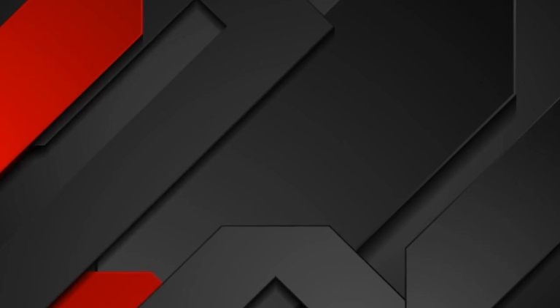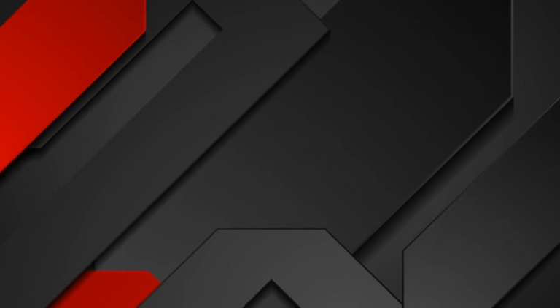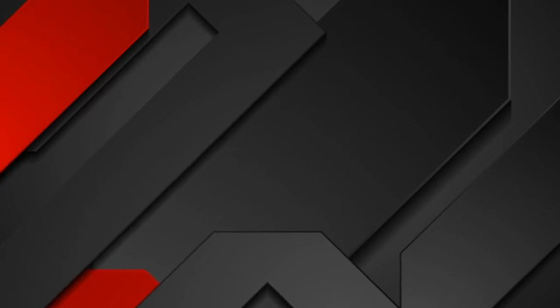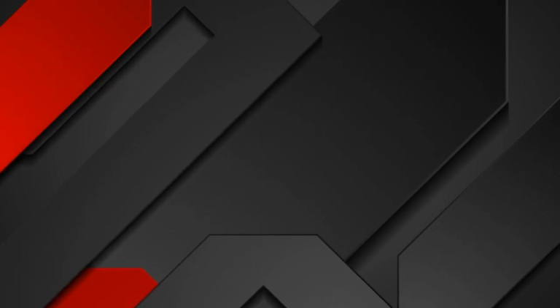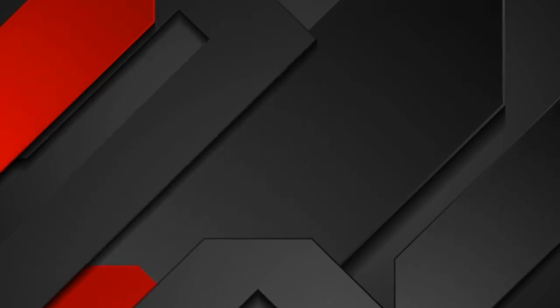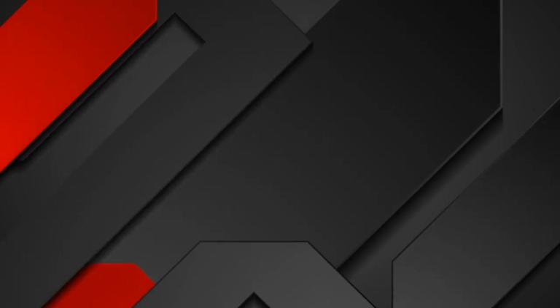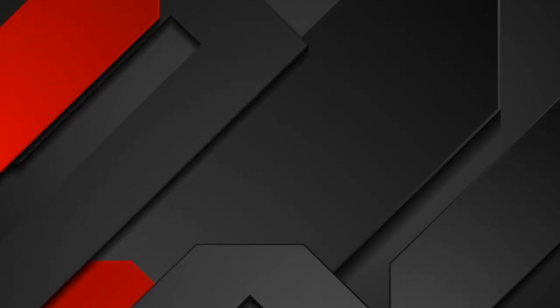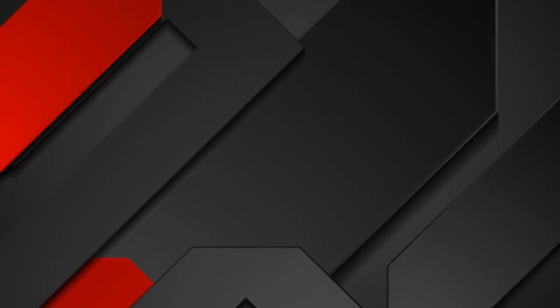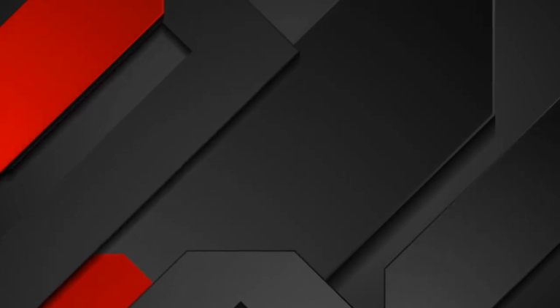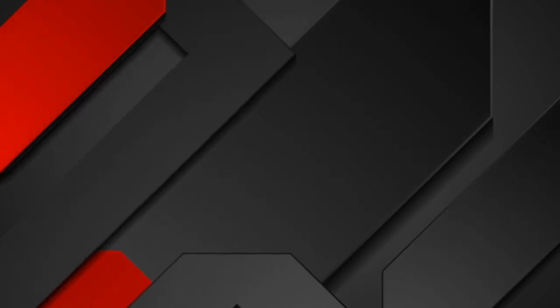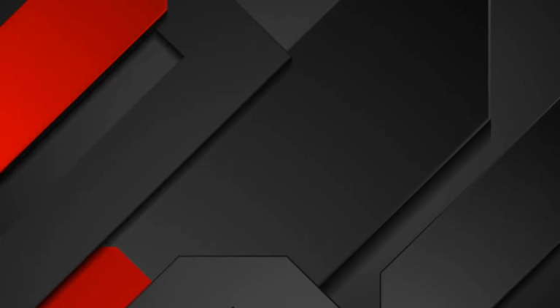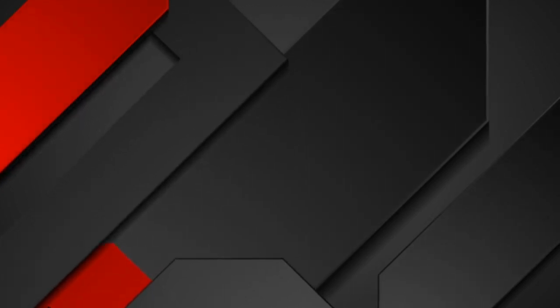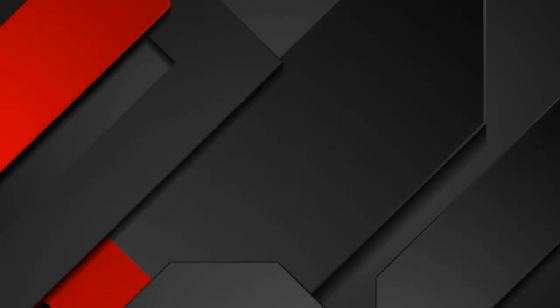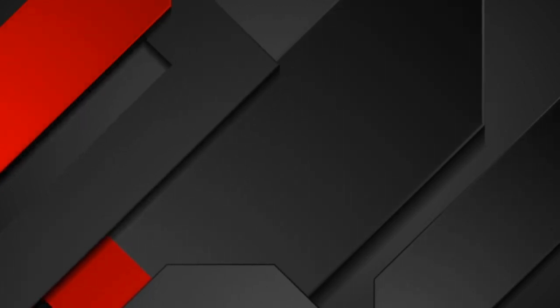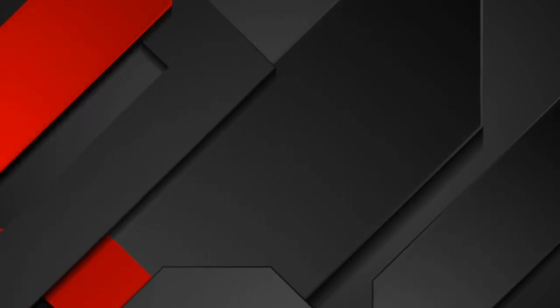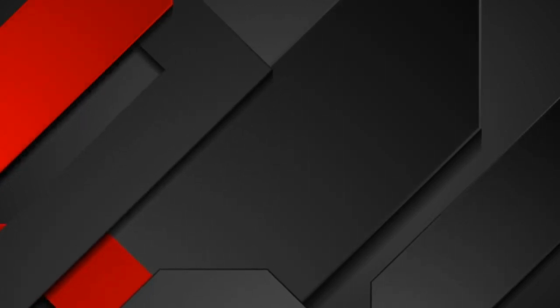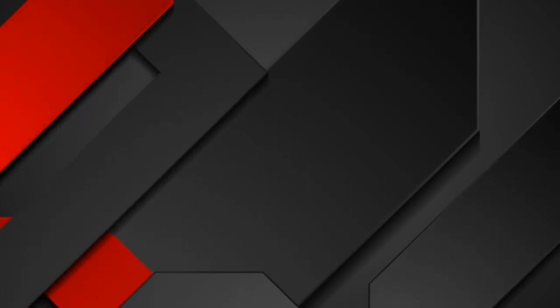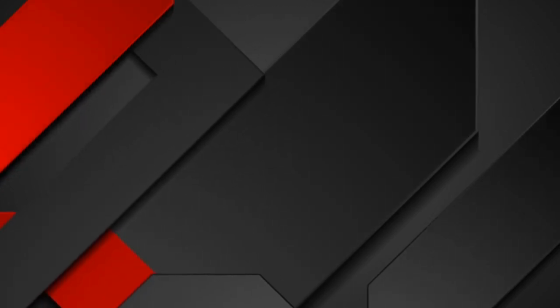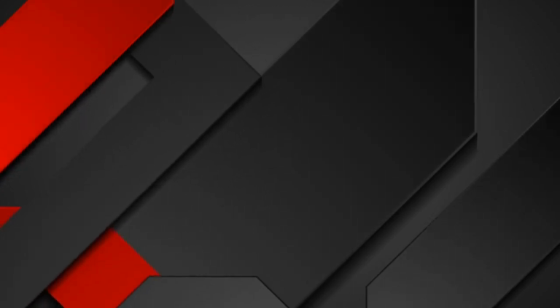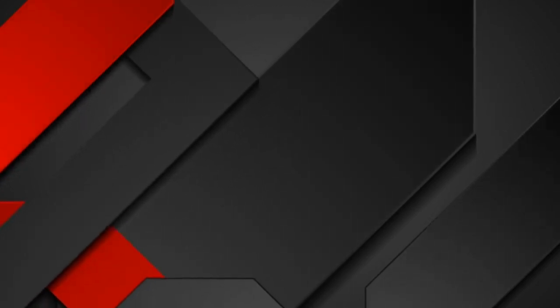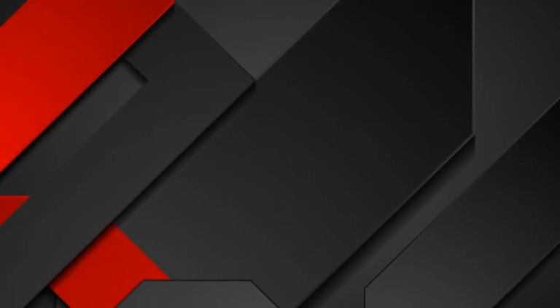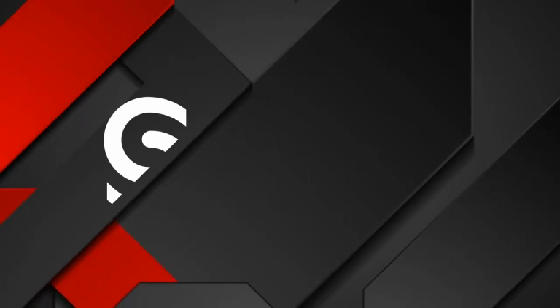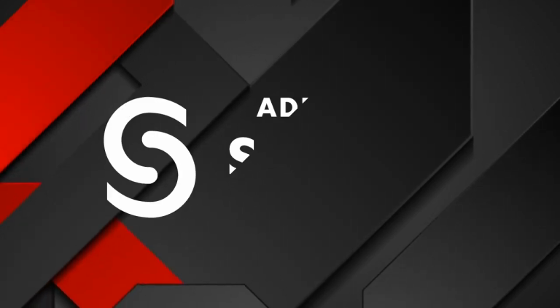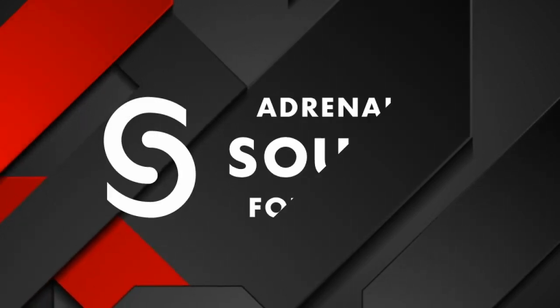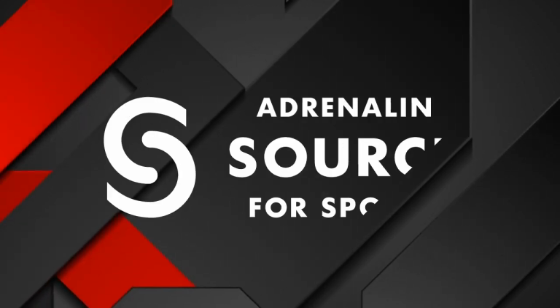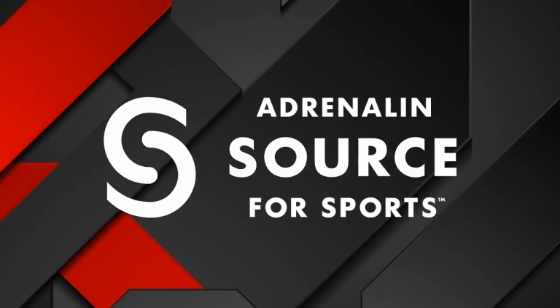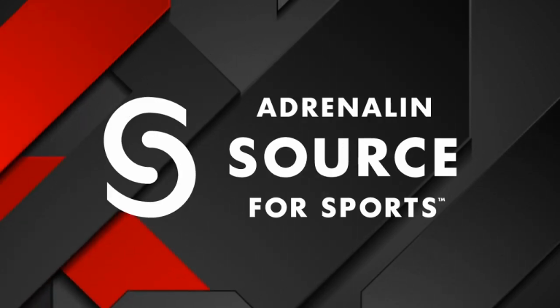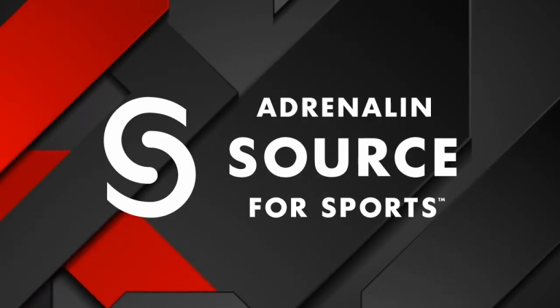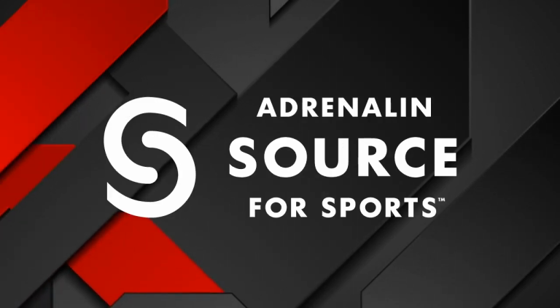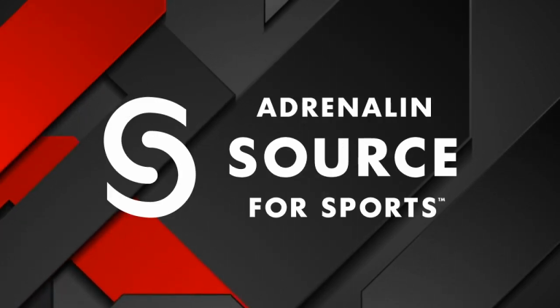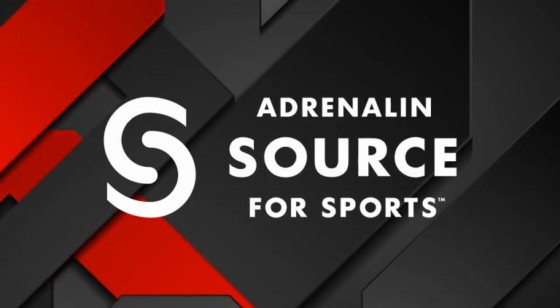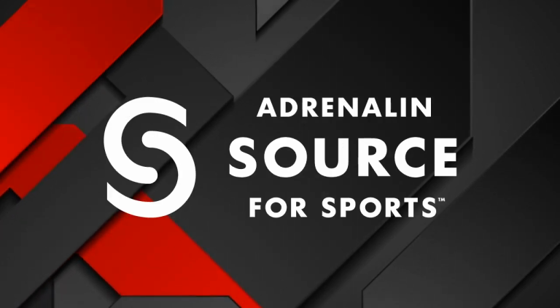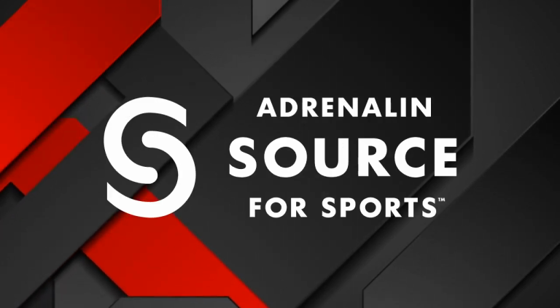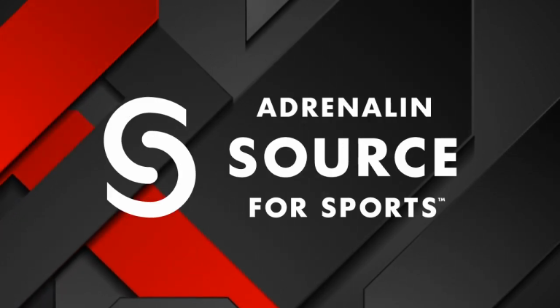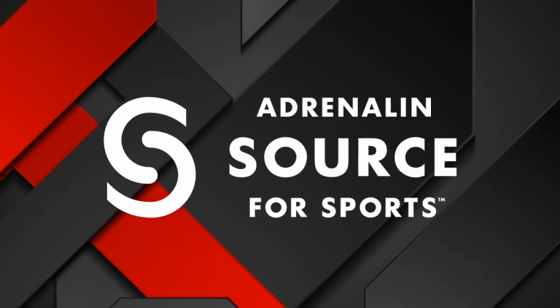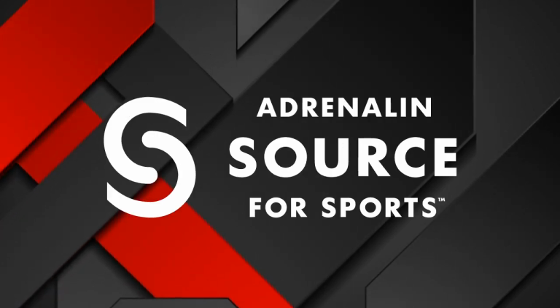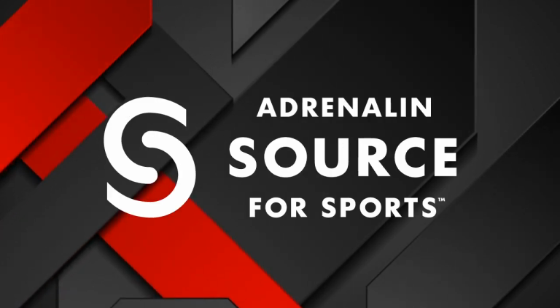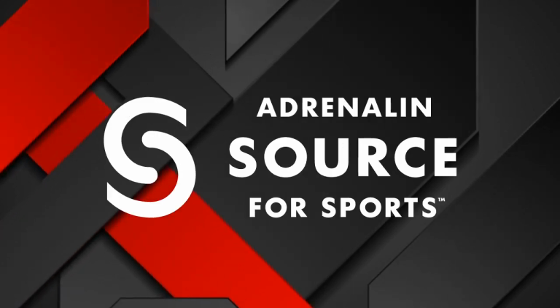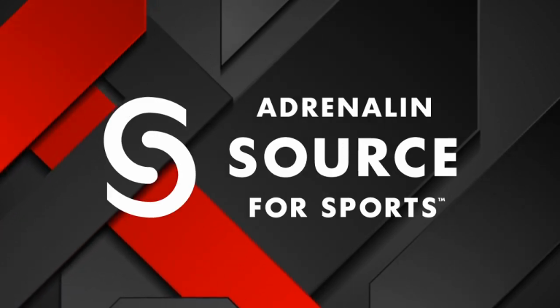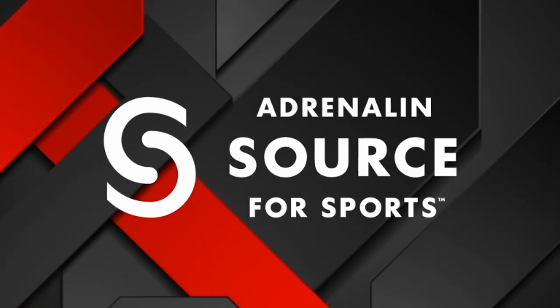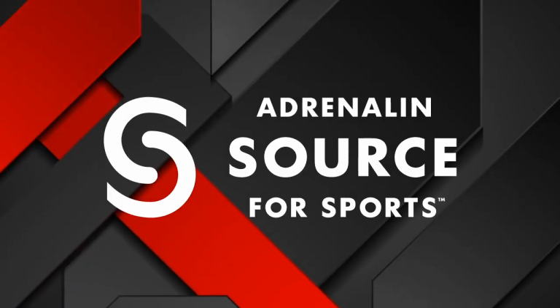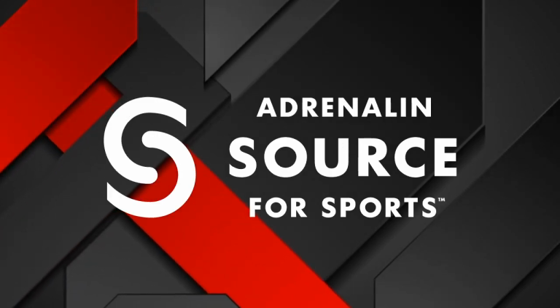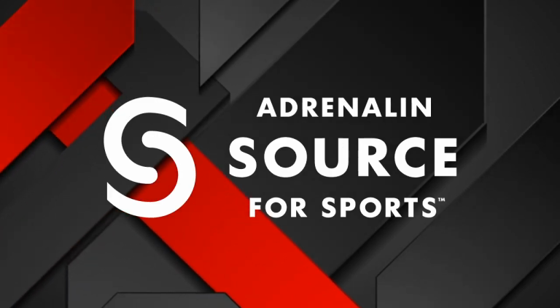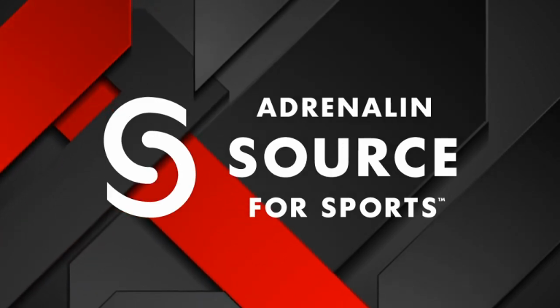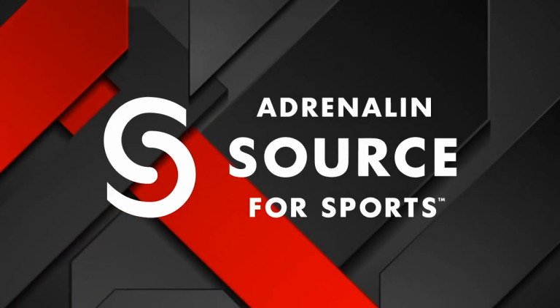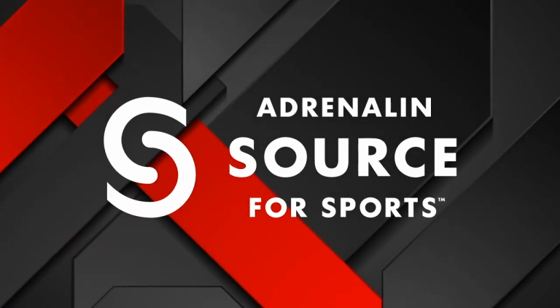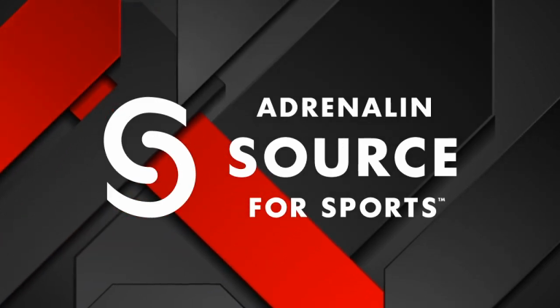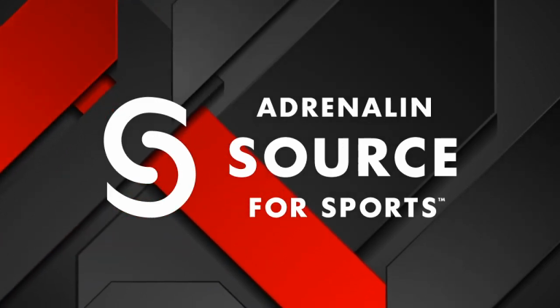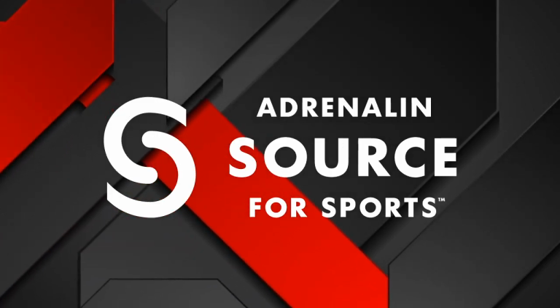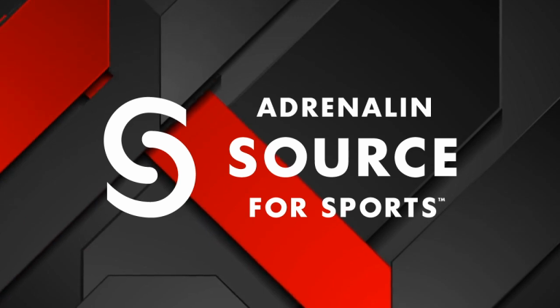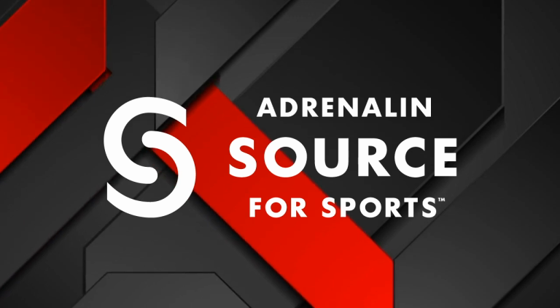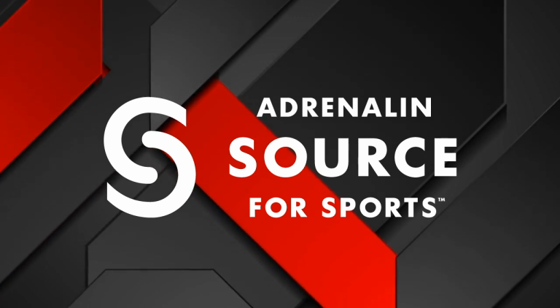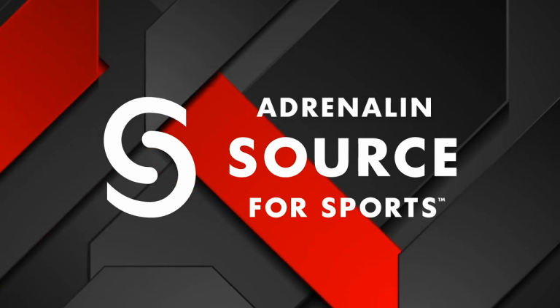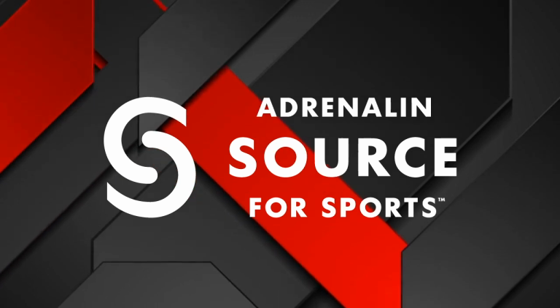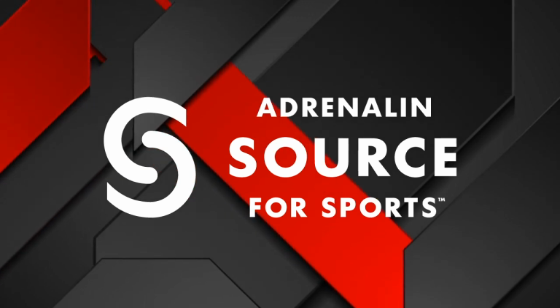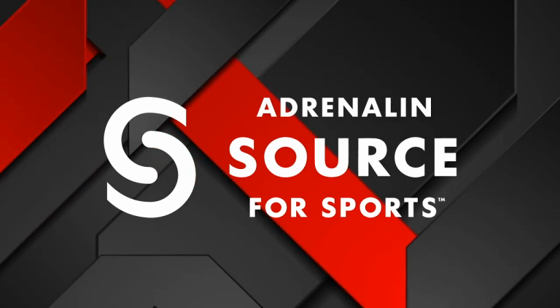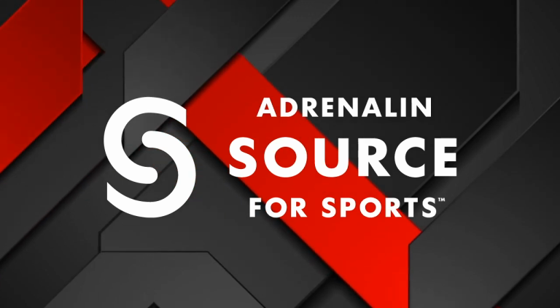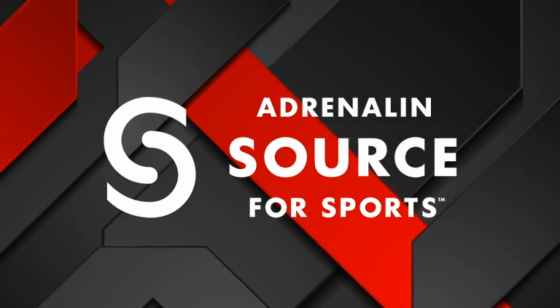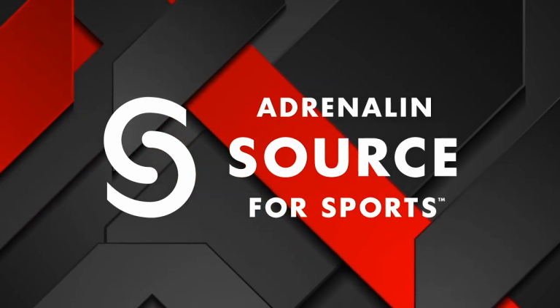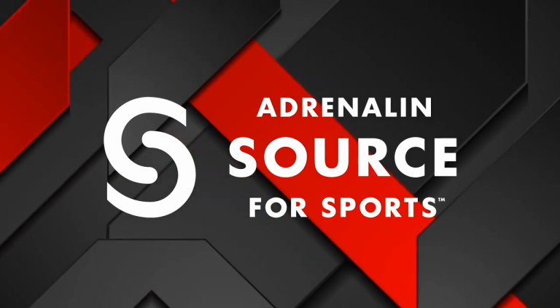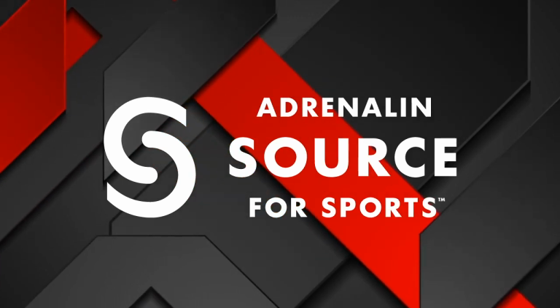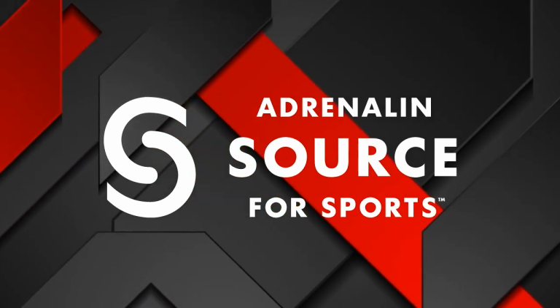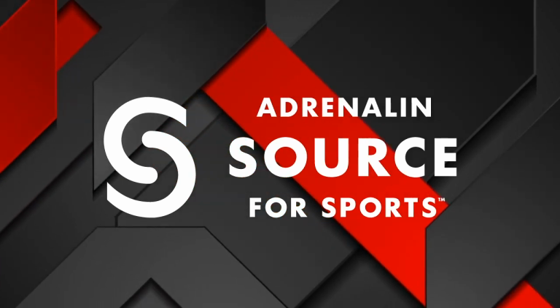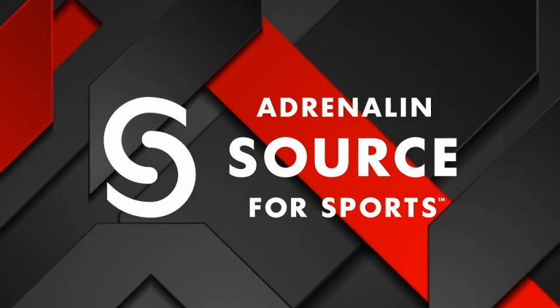Highlights of the 30th Annual Stampede Challenge are proudly sponsored by Adrenaline Source for Sports in Calgary.